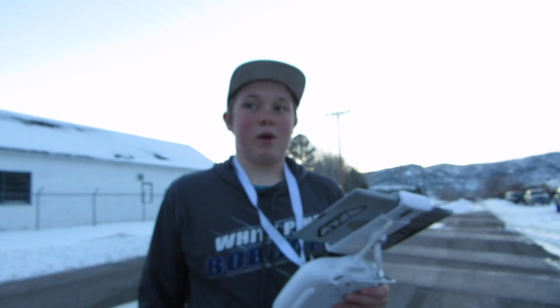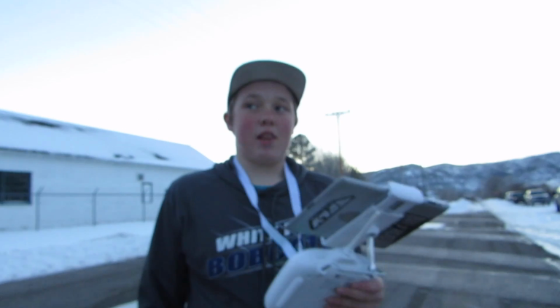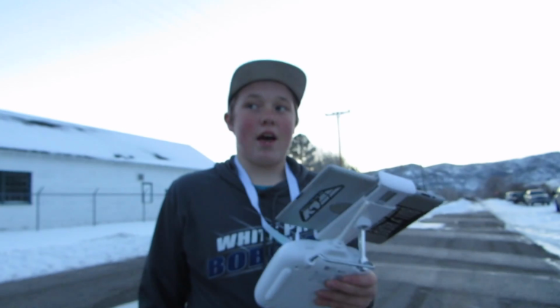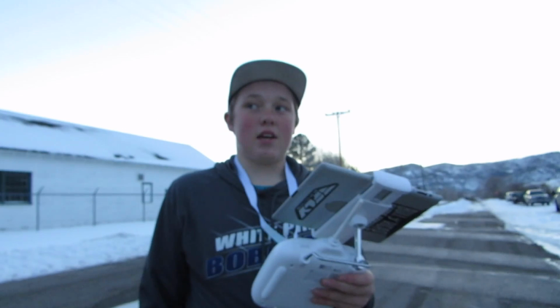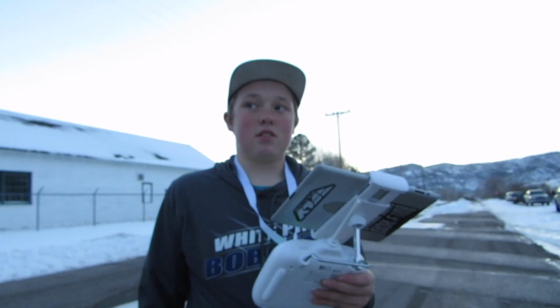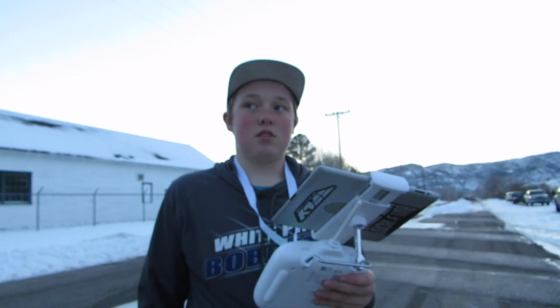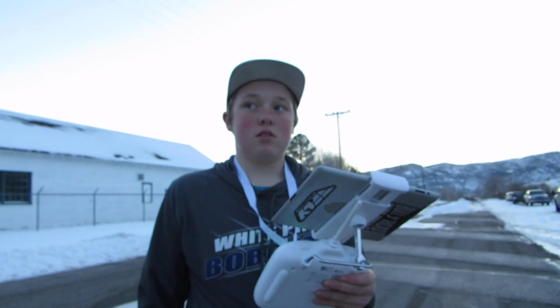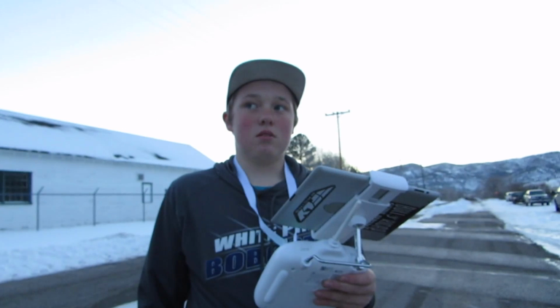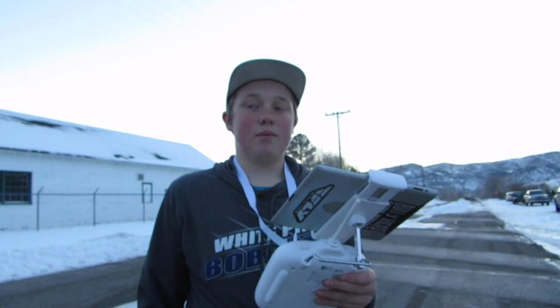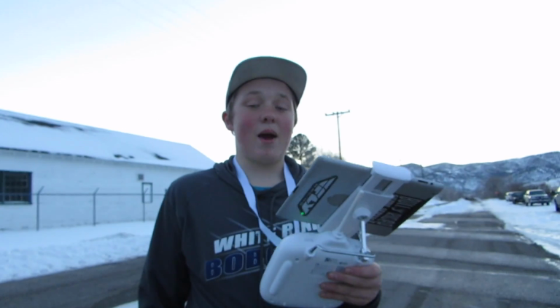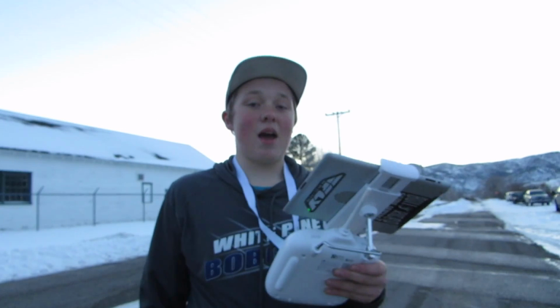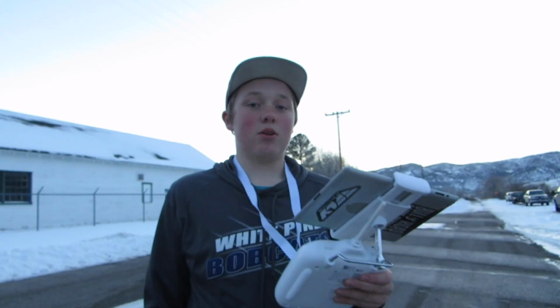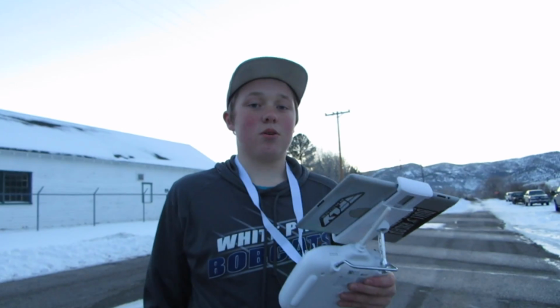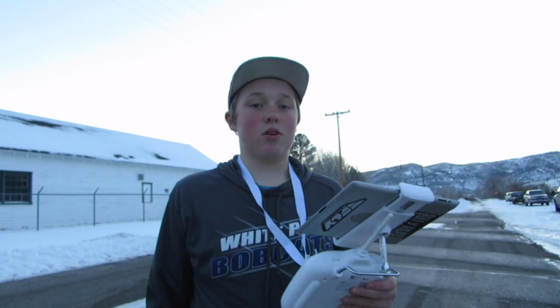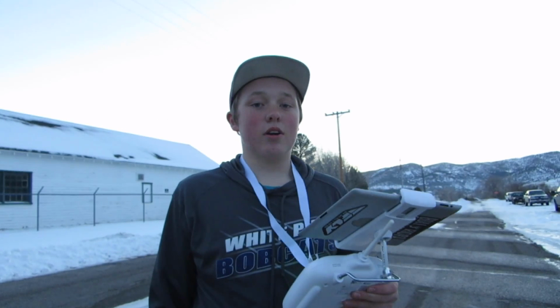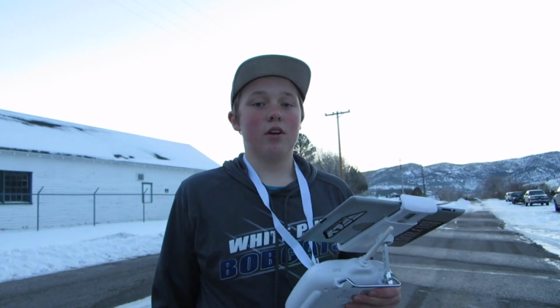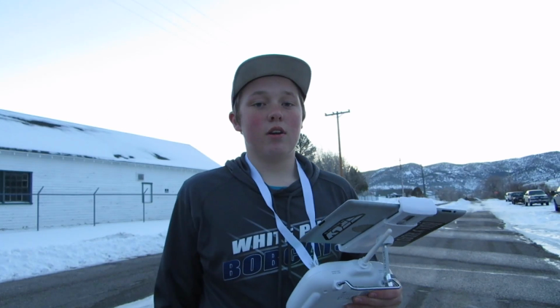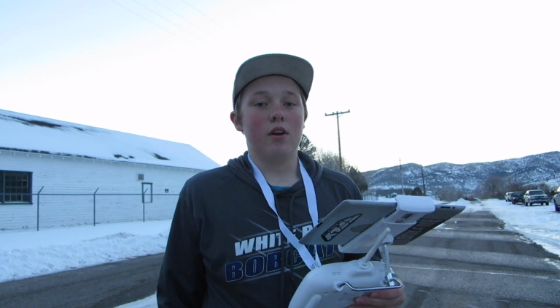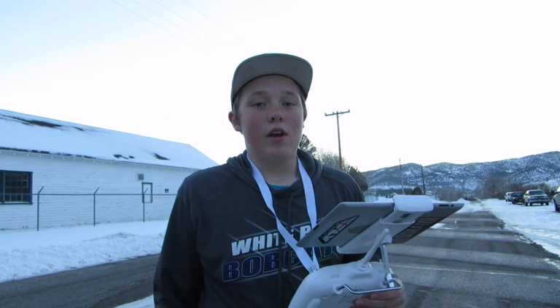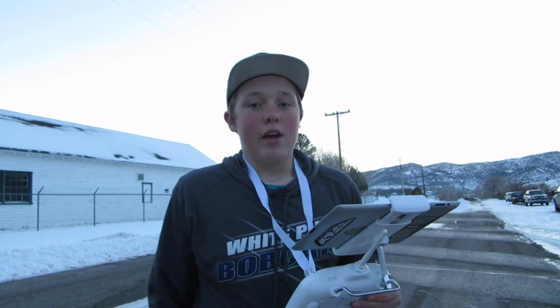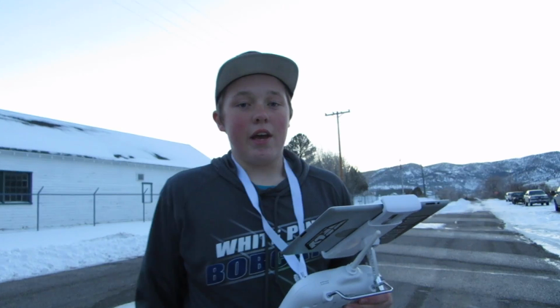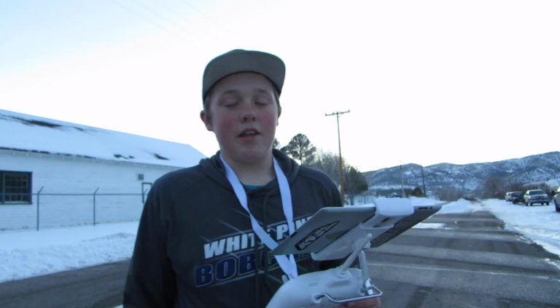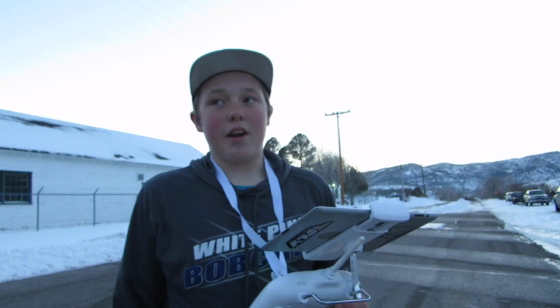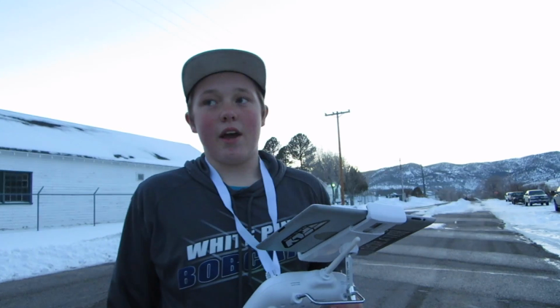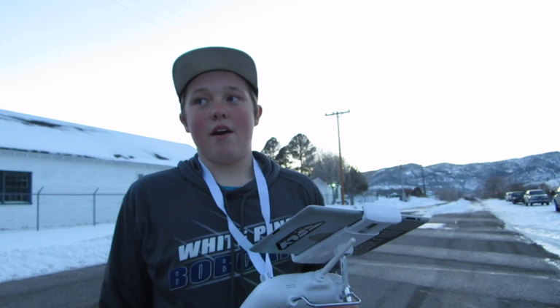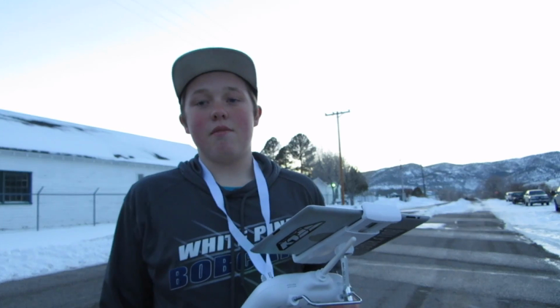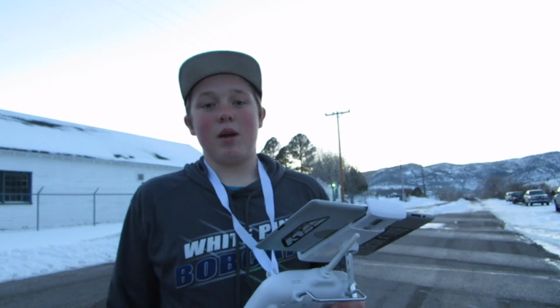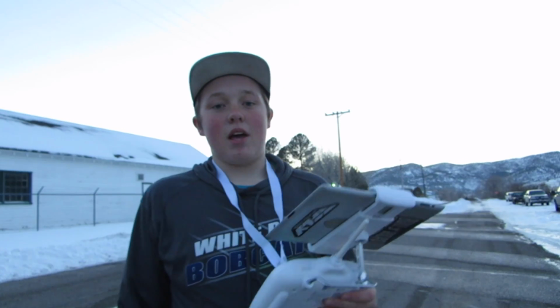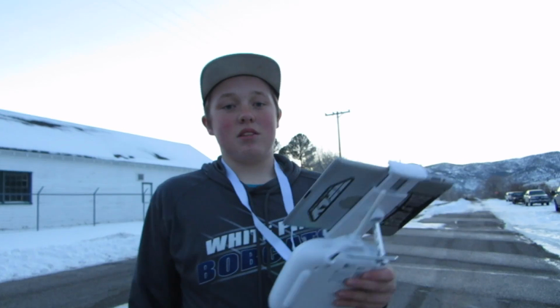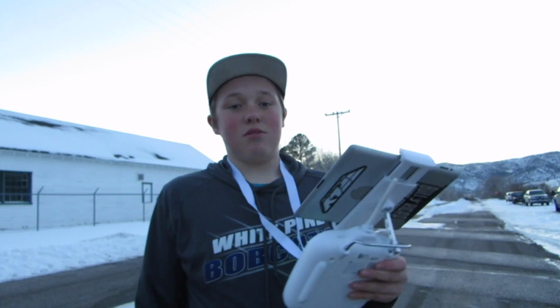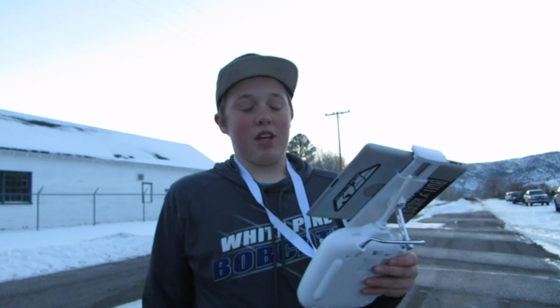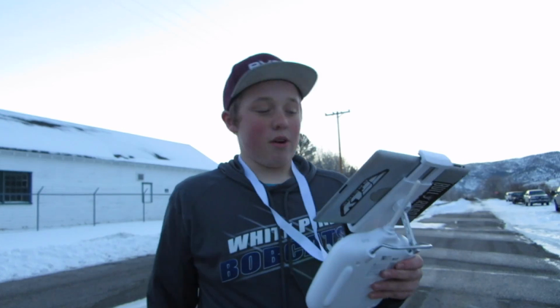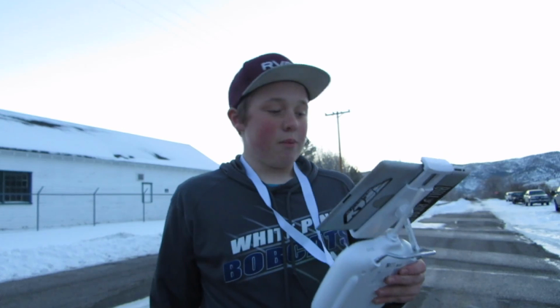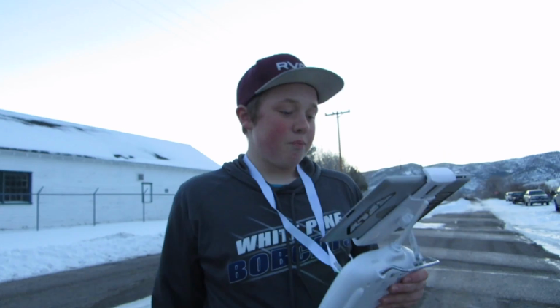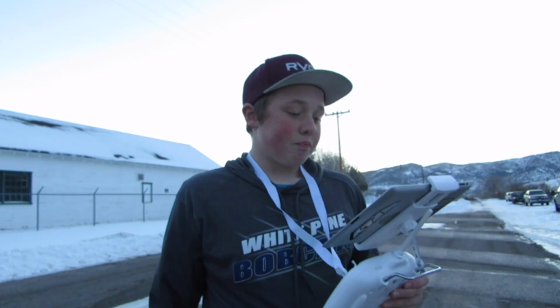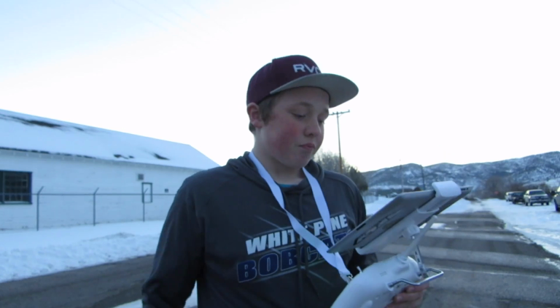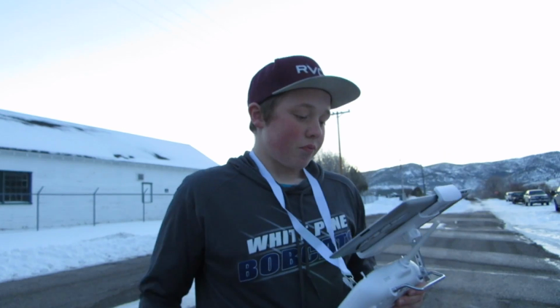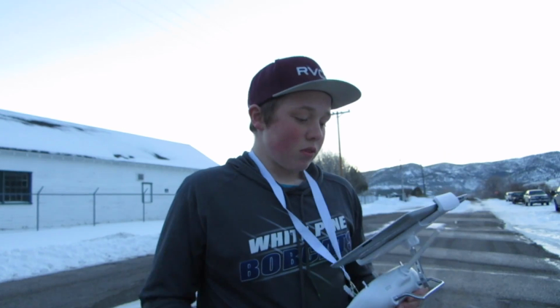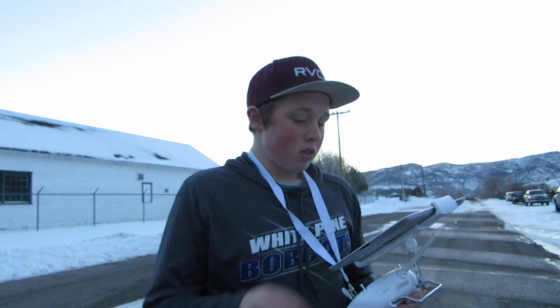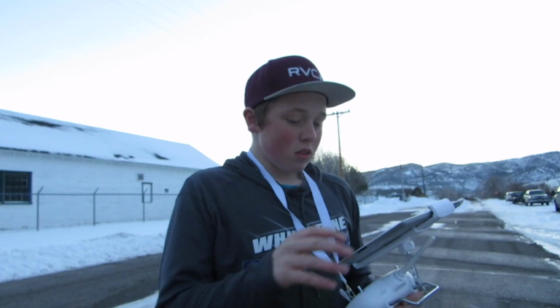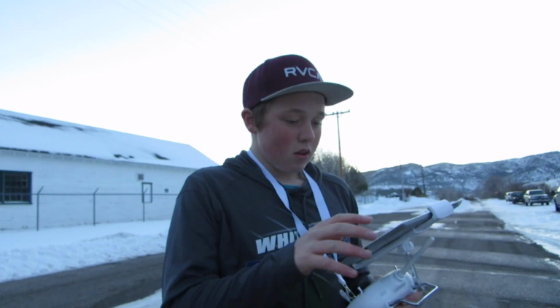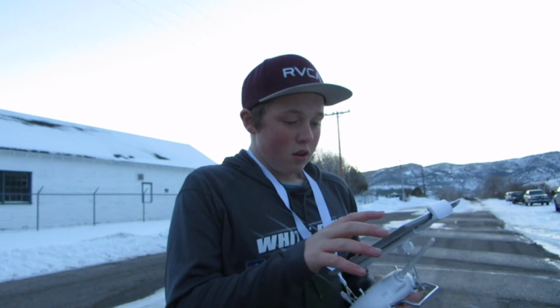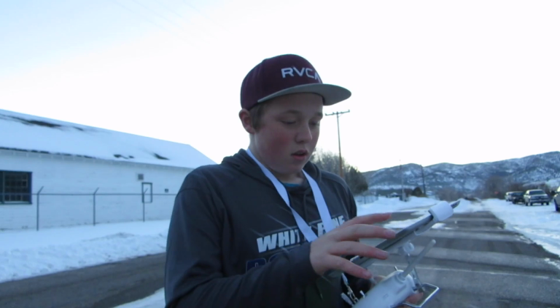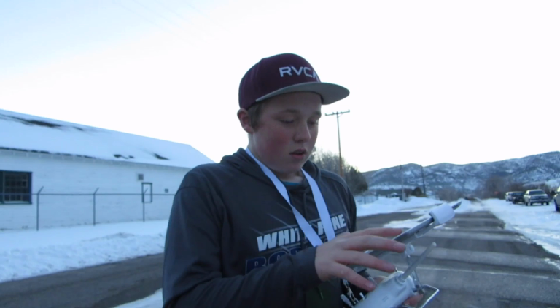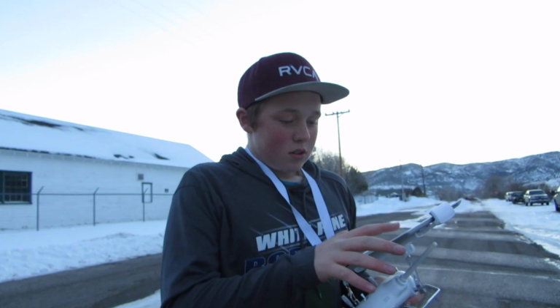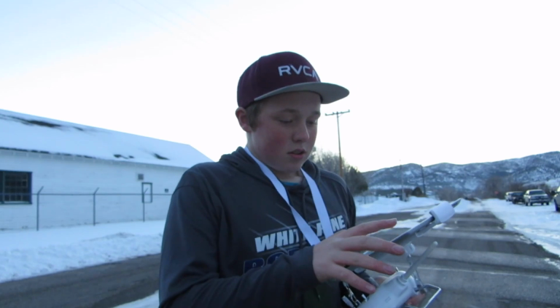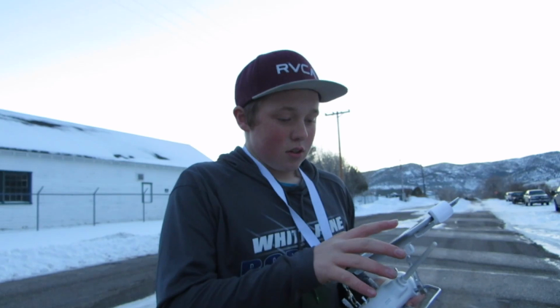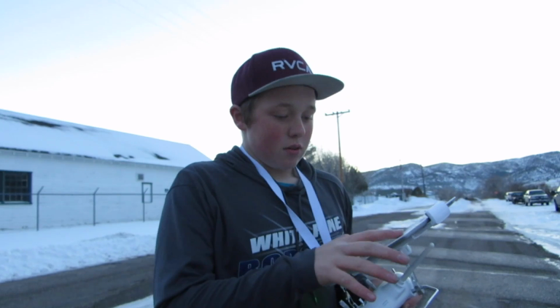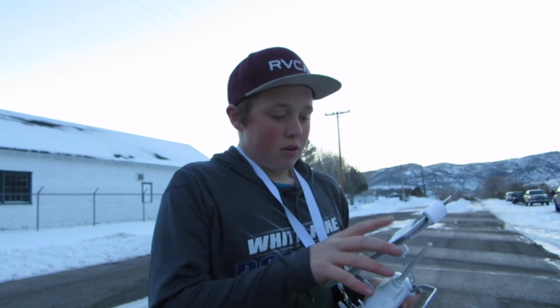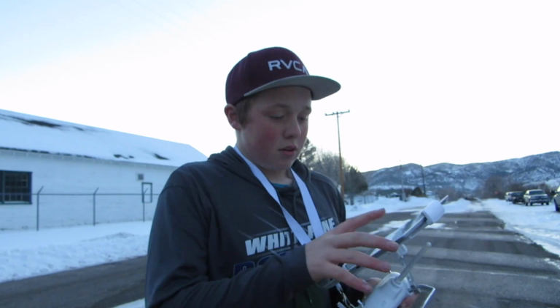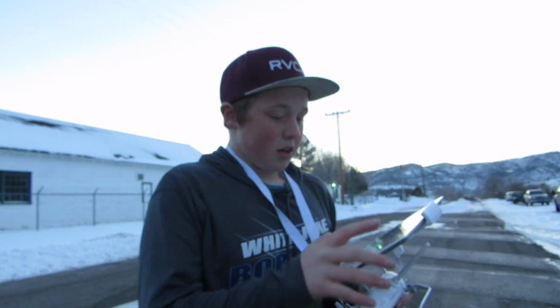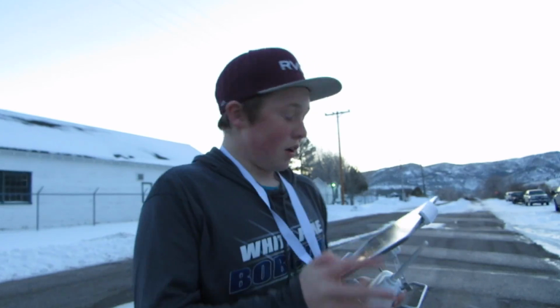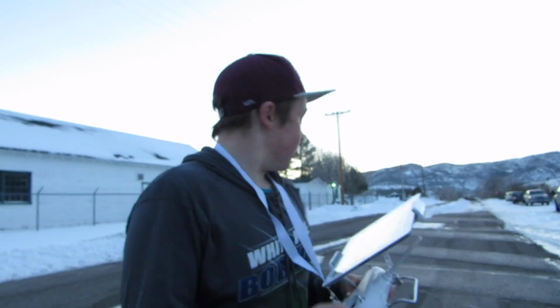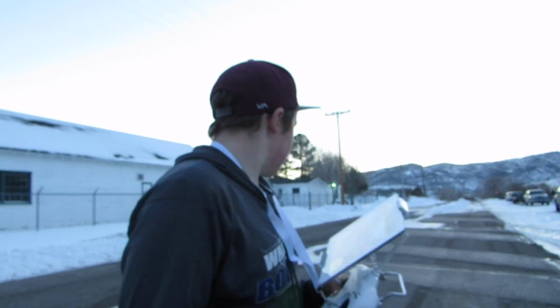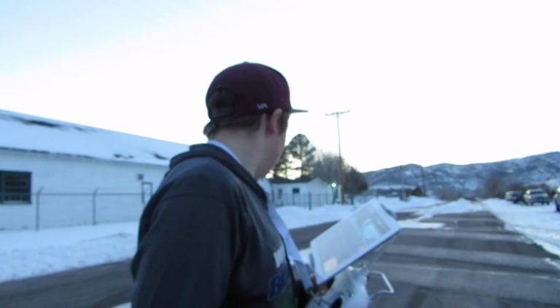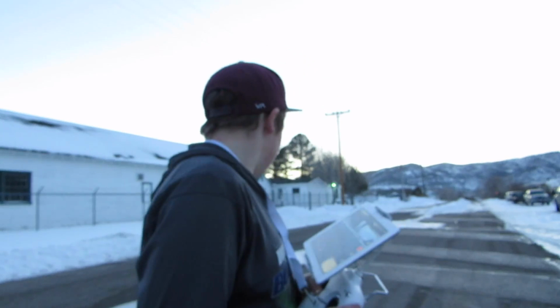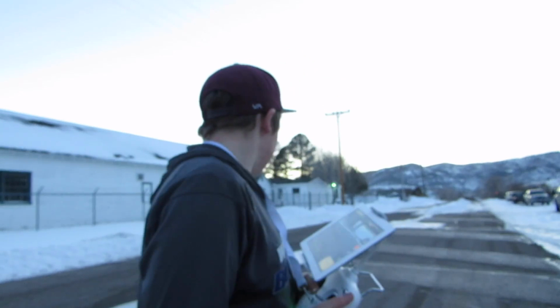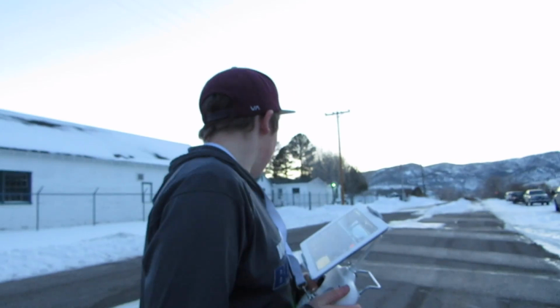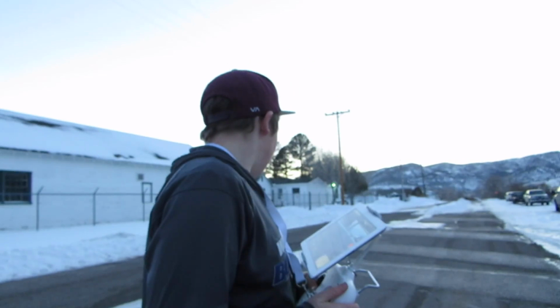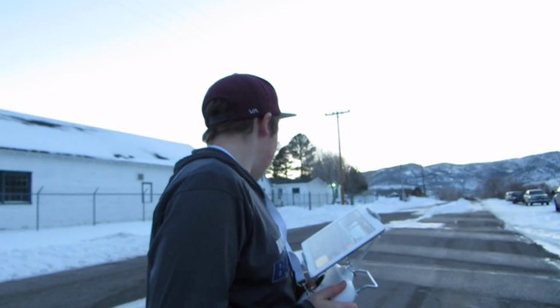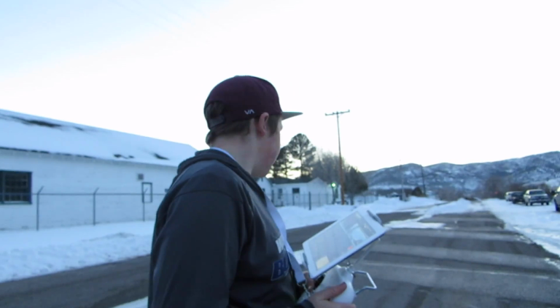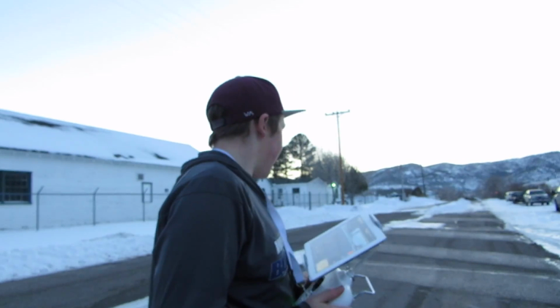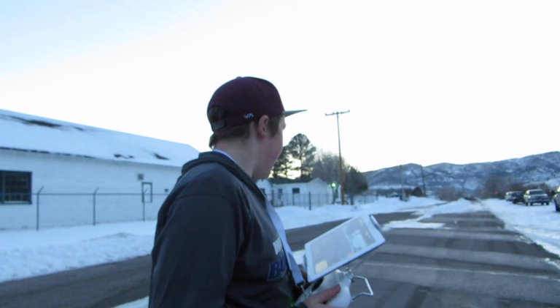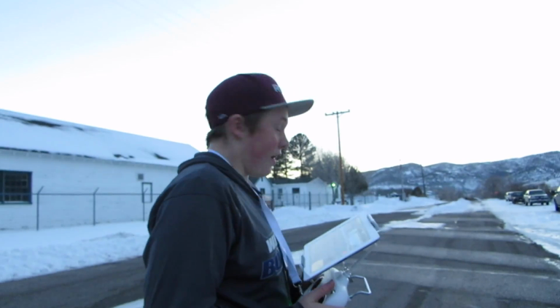I have some footage from the follow me mode in one of my other videos — my last outdoor edit. Go watch that.